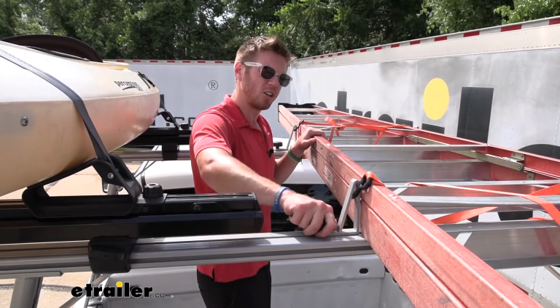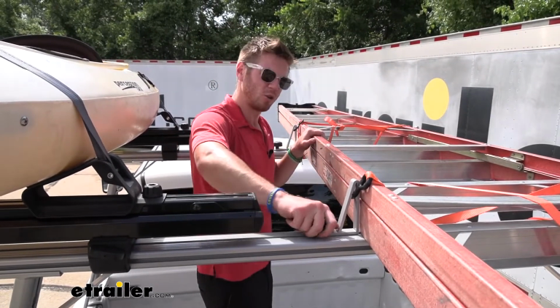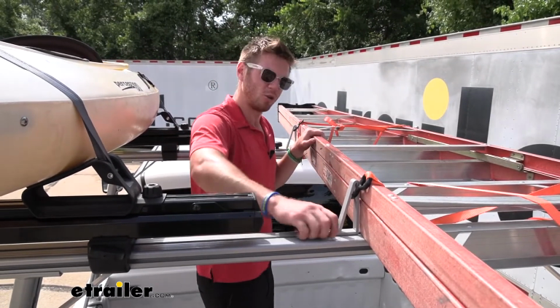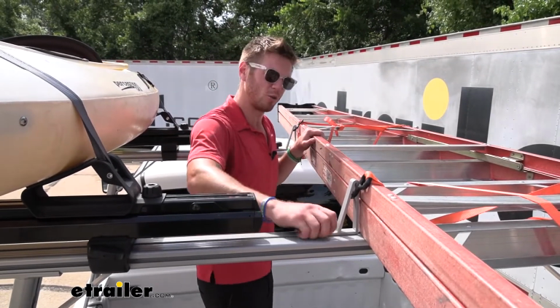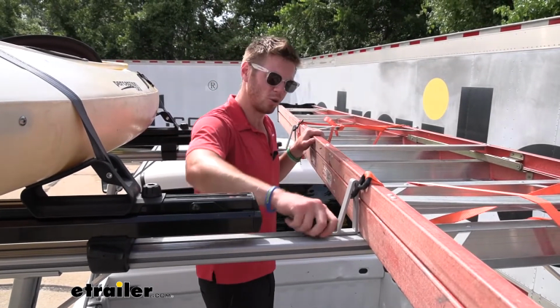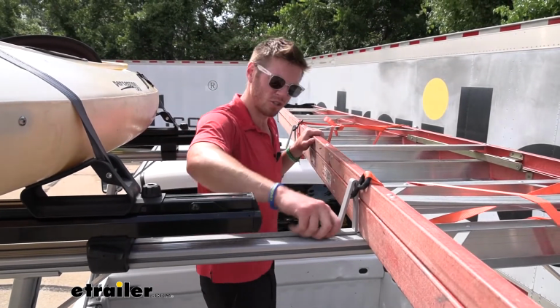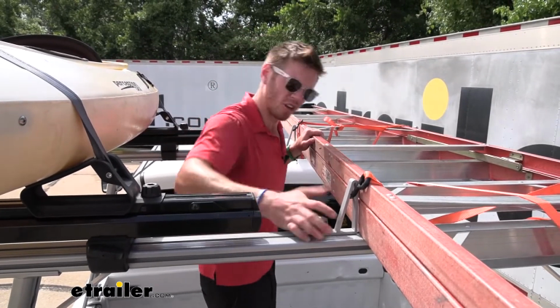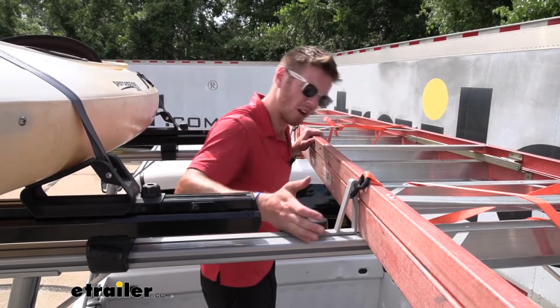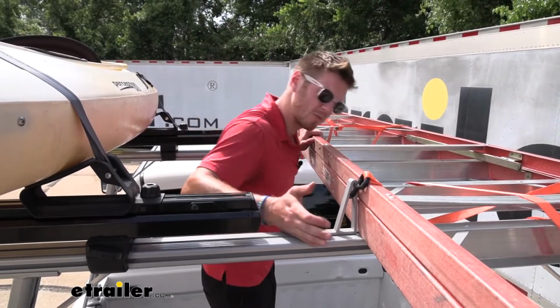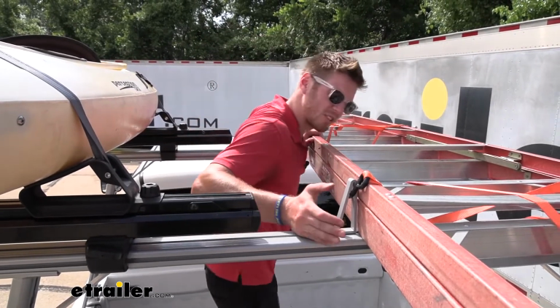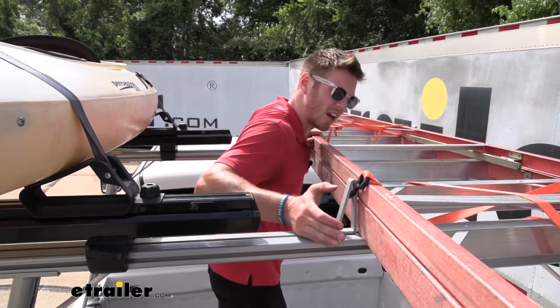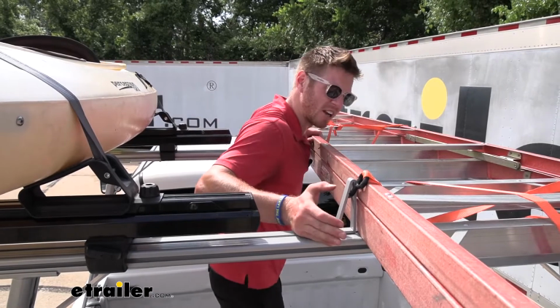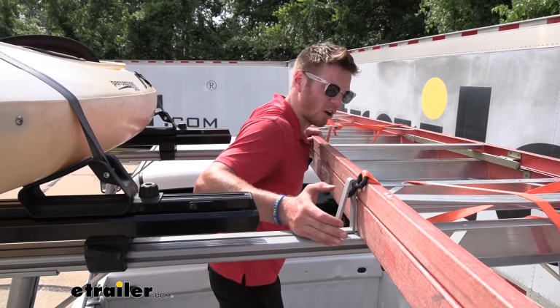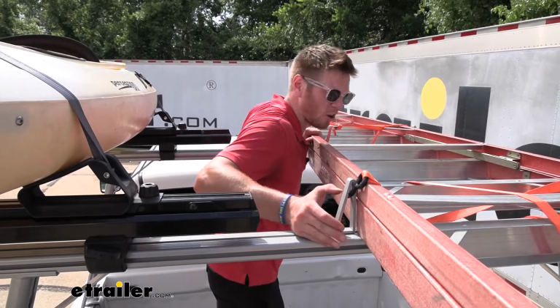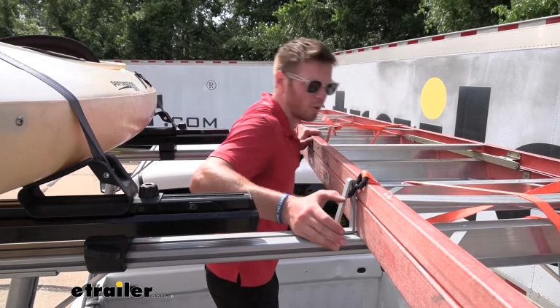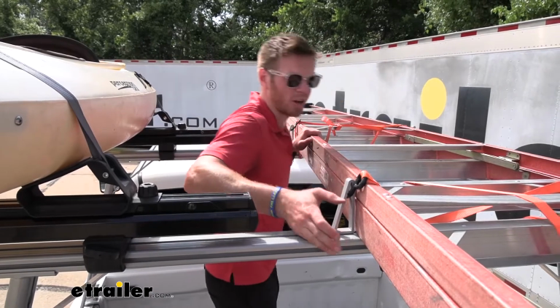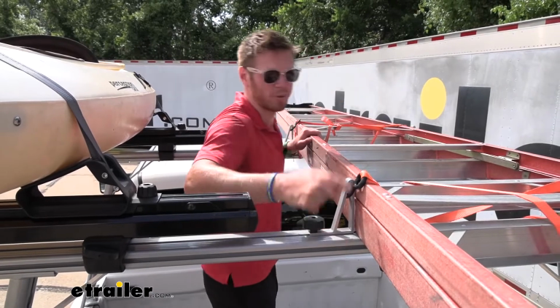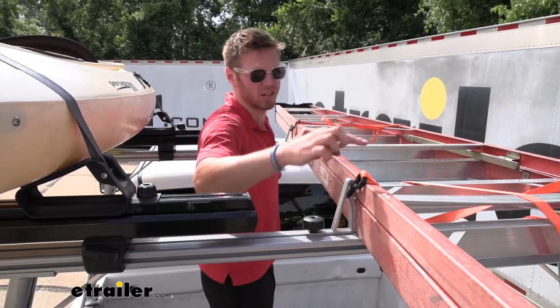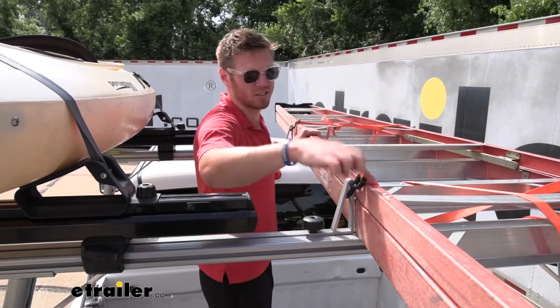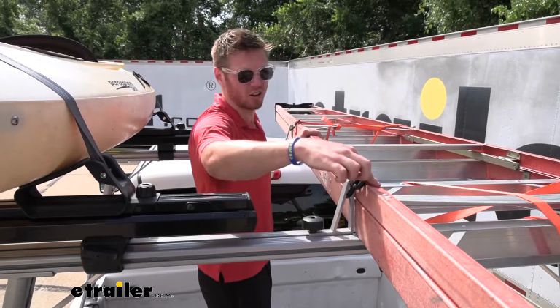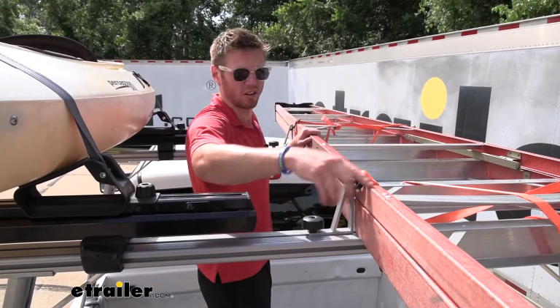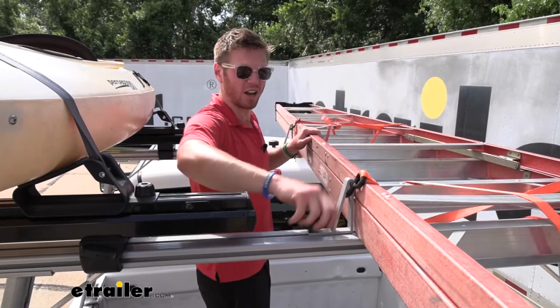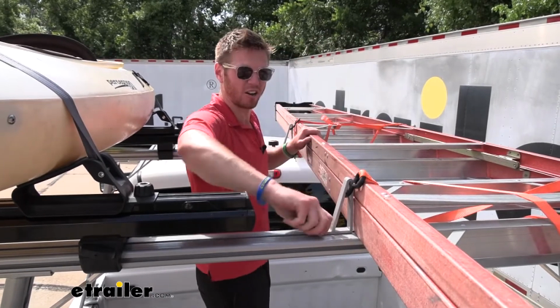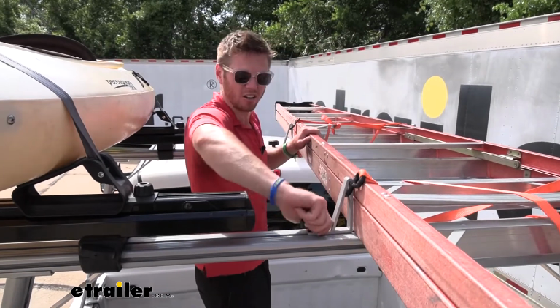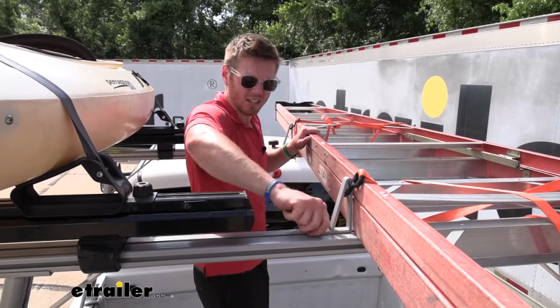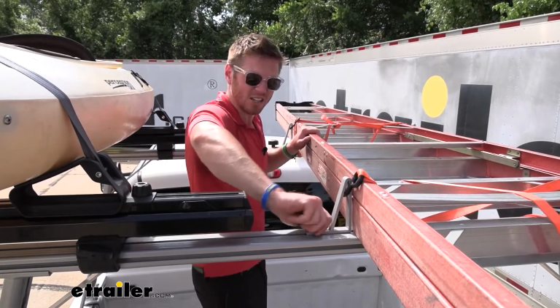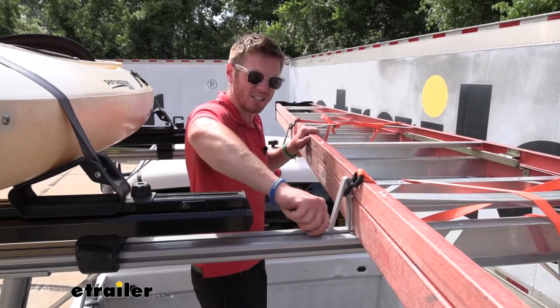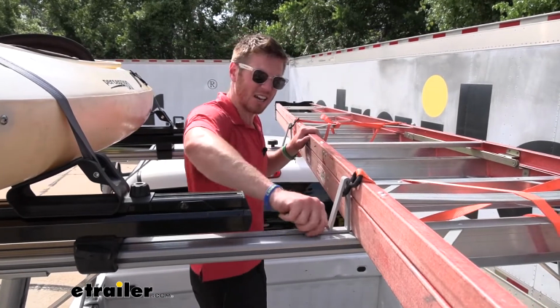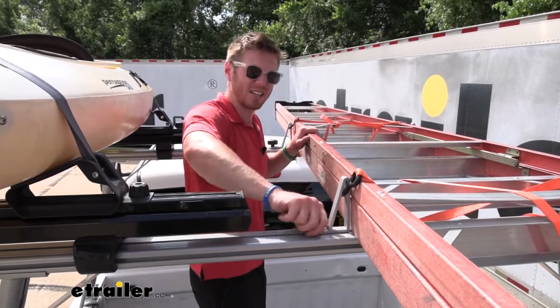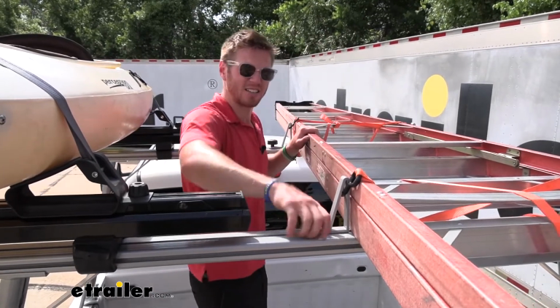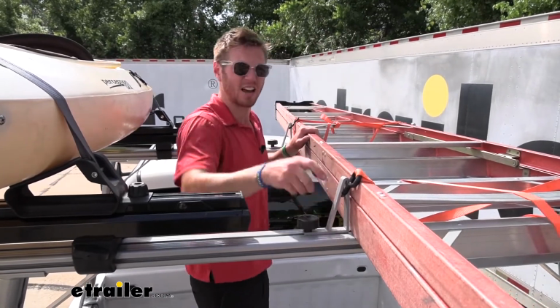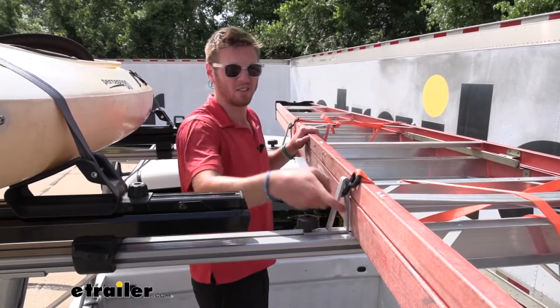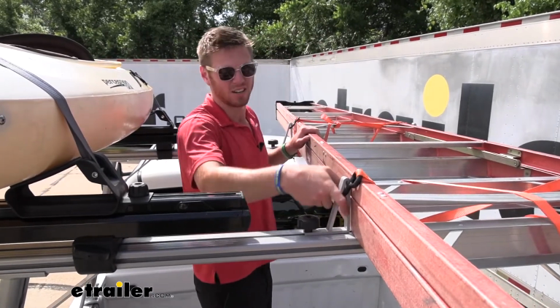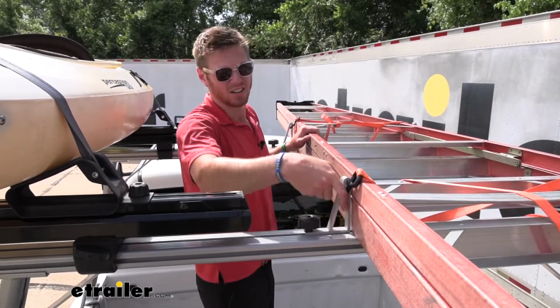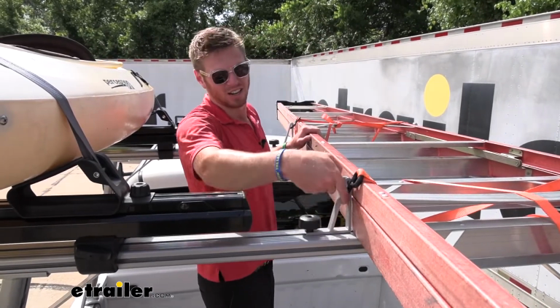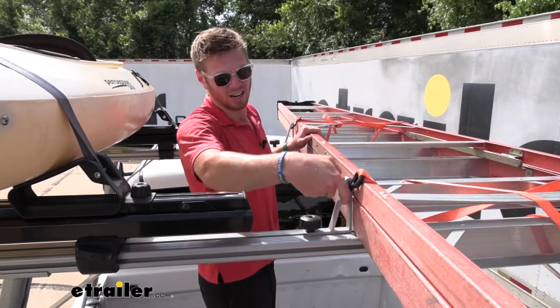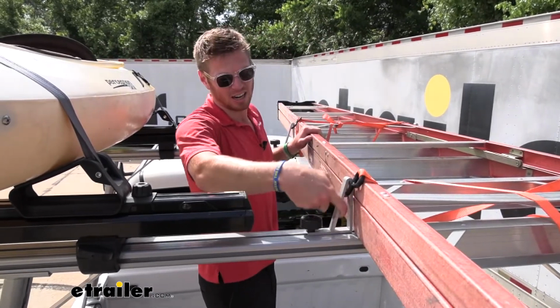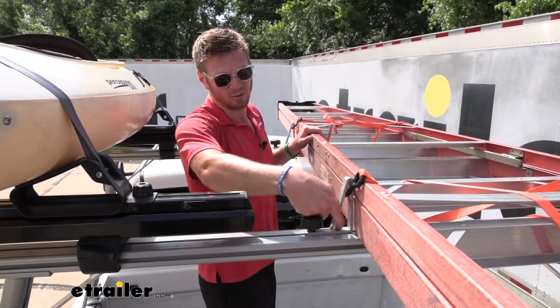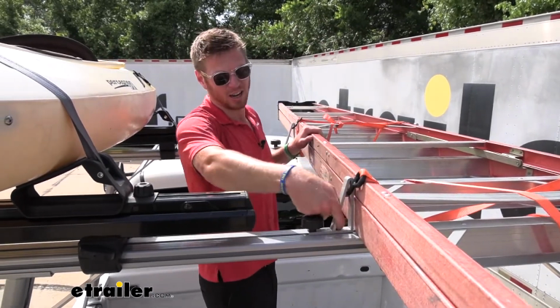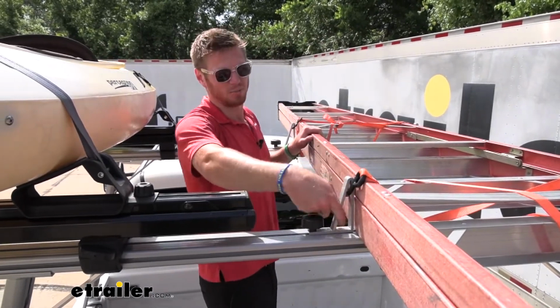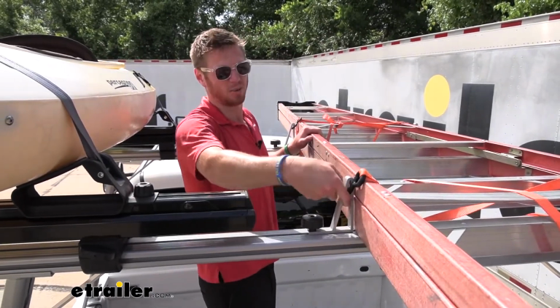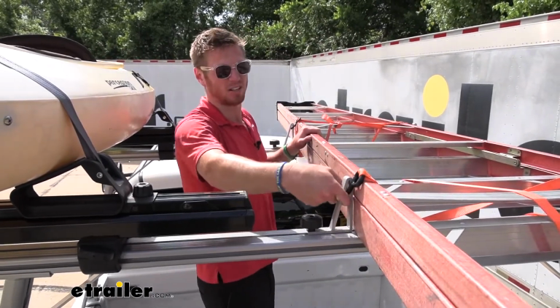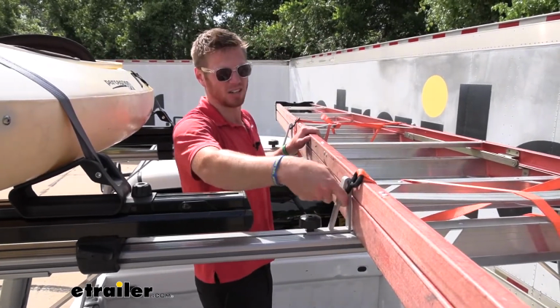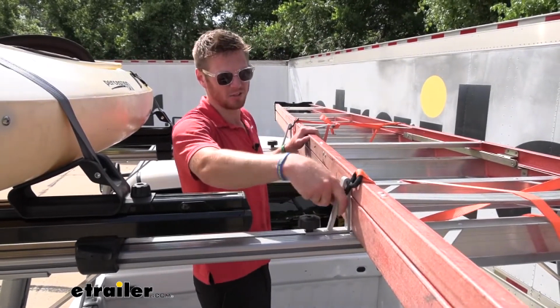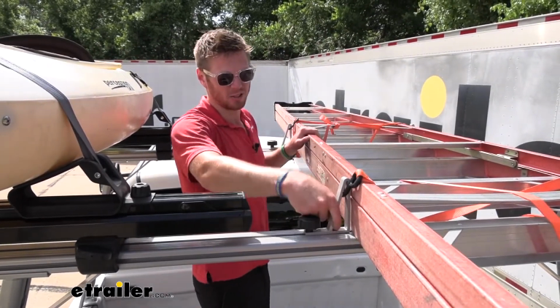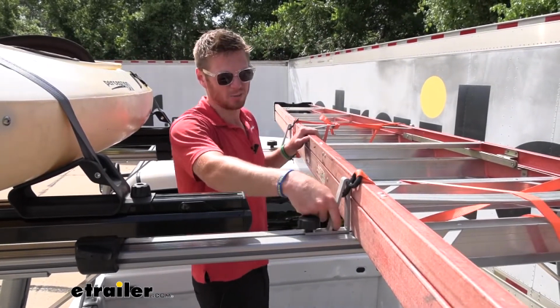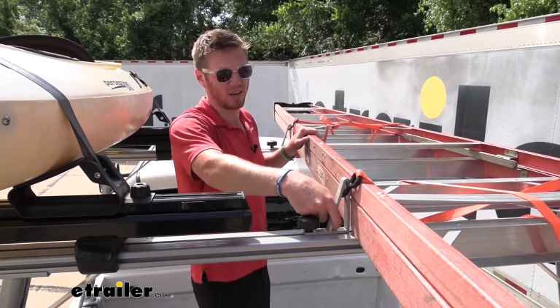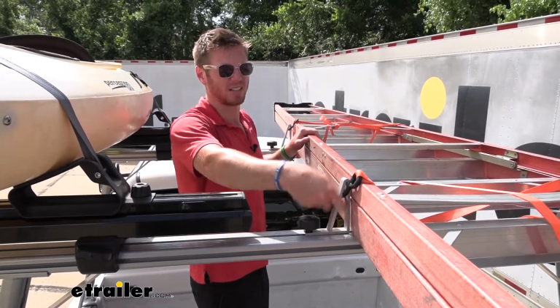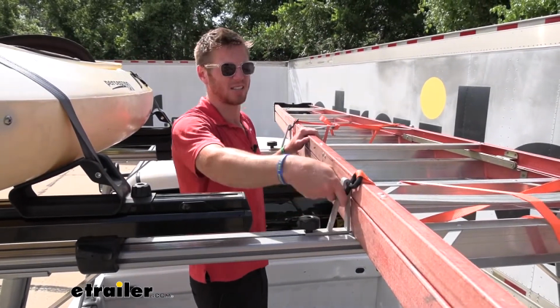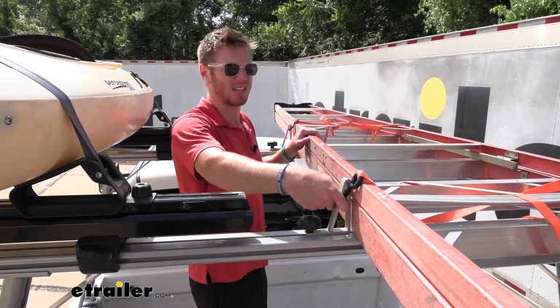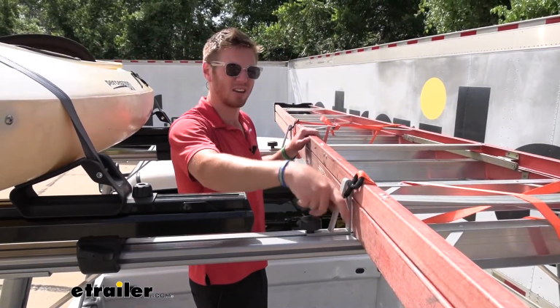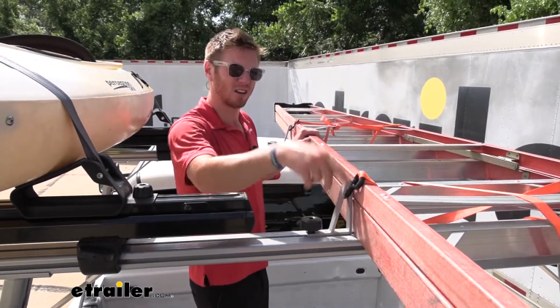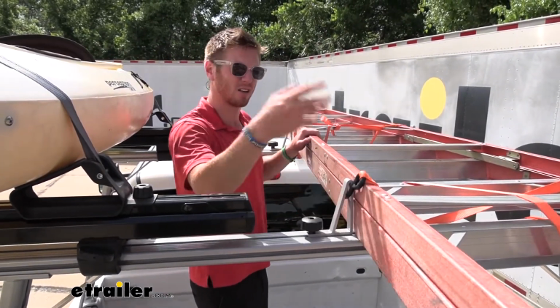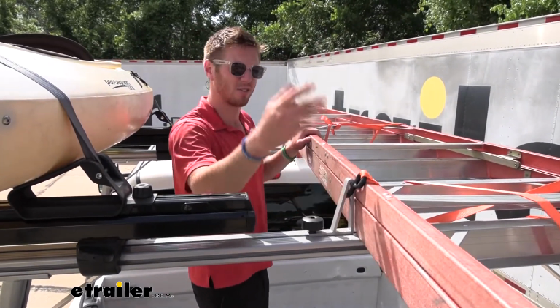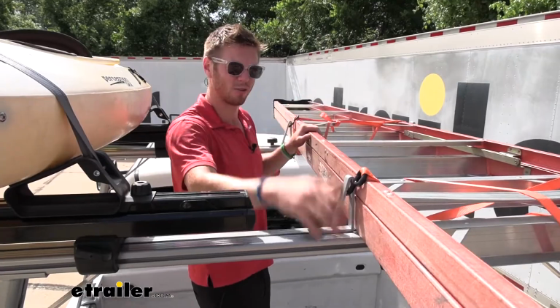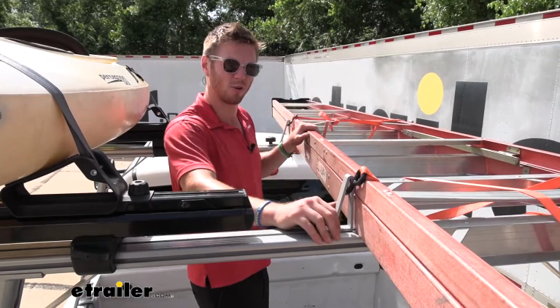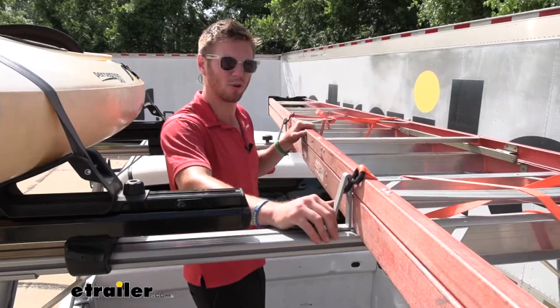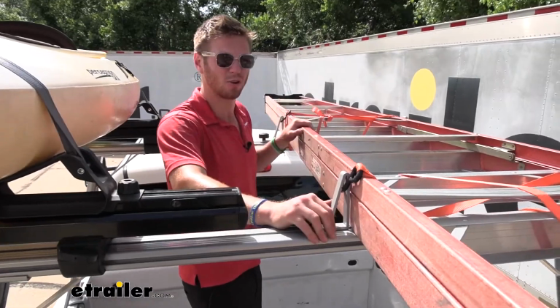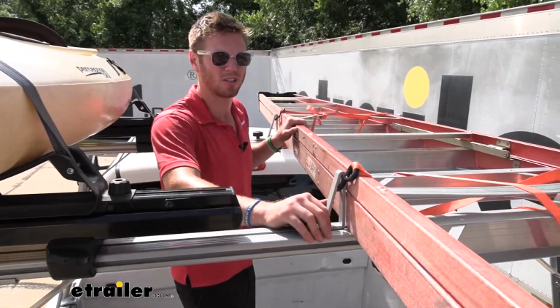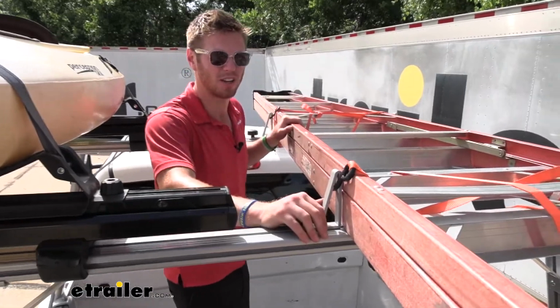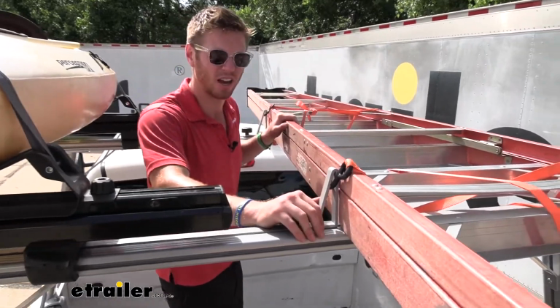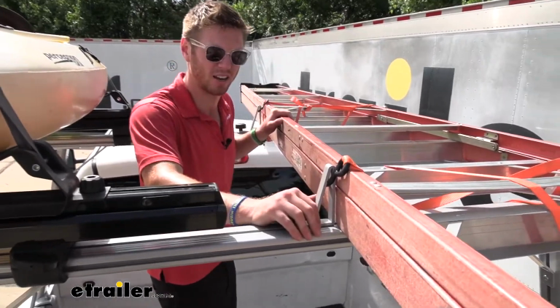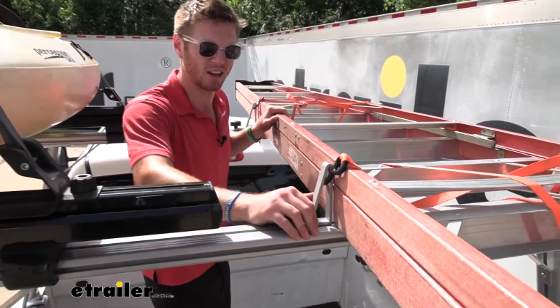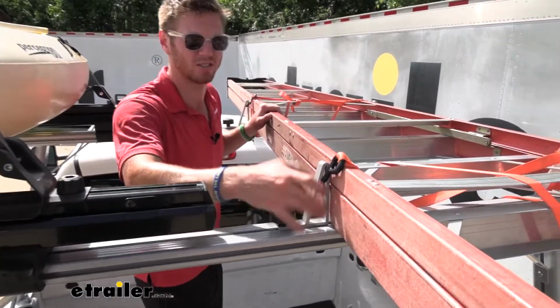You loosen it up, slide it all the way up against our ladder, tighten it down, and we have plenty of spaces here for tie downs.